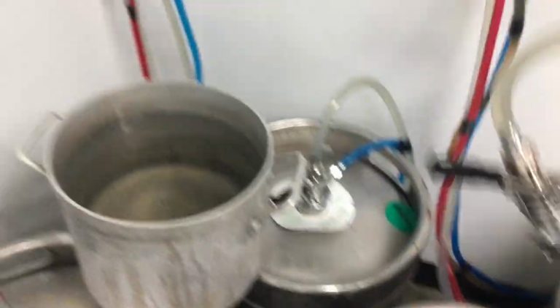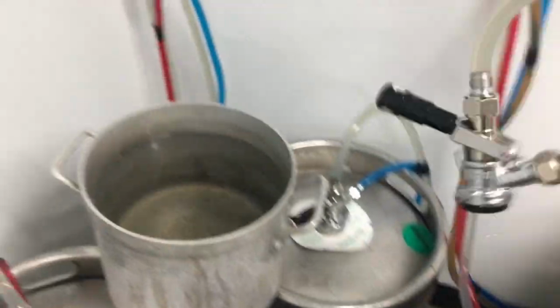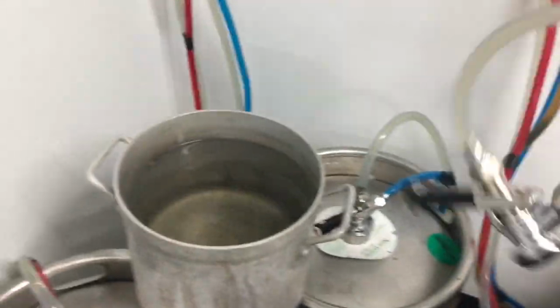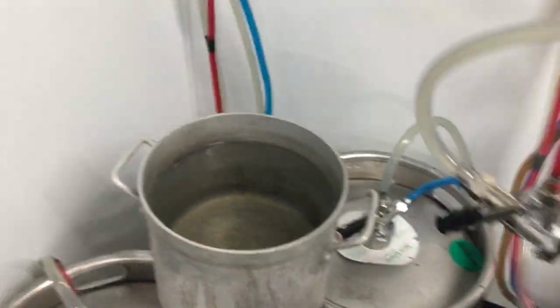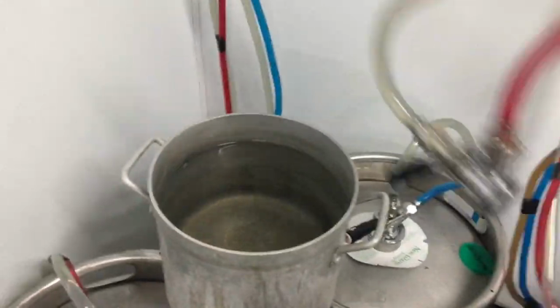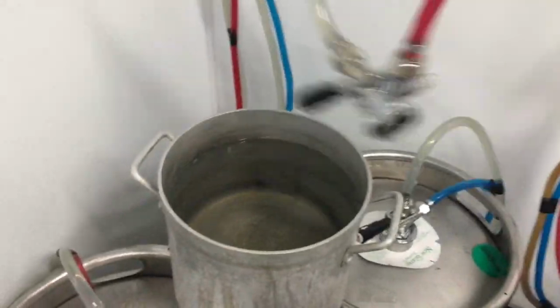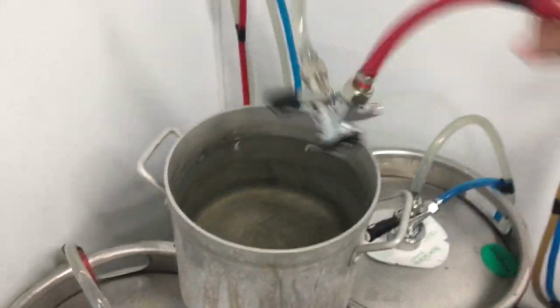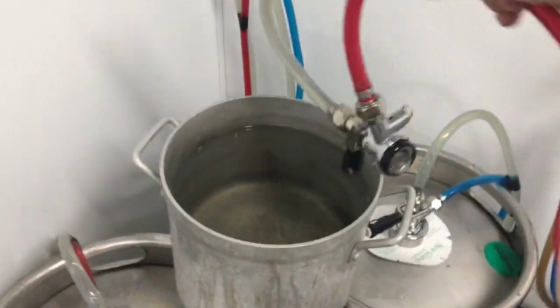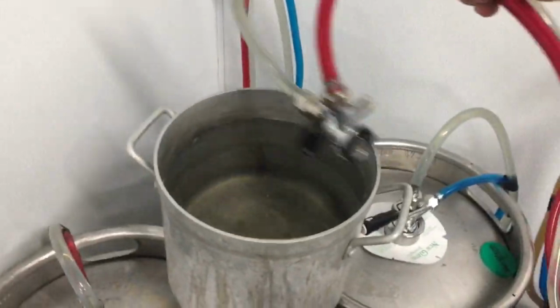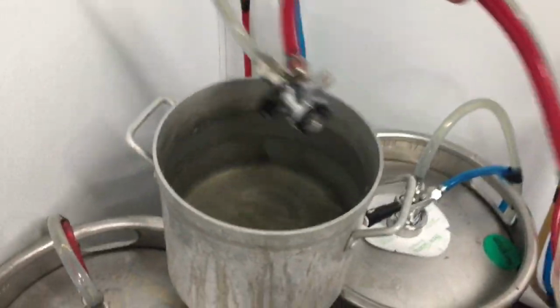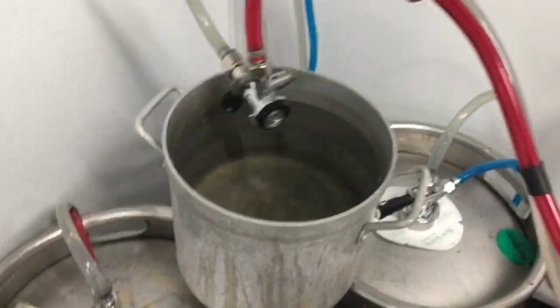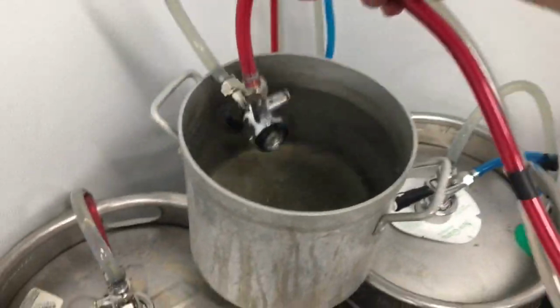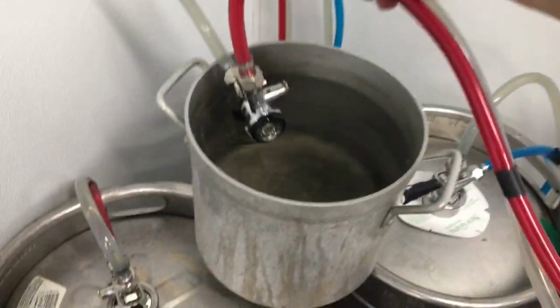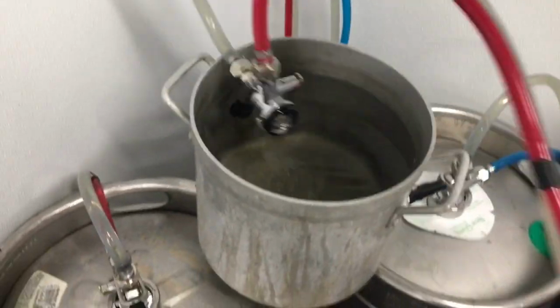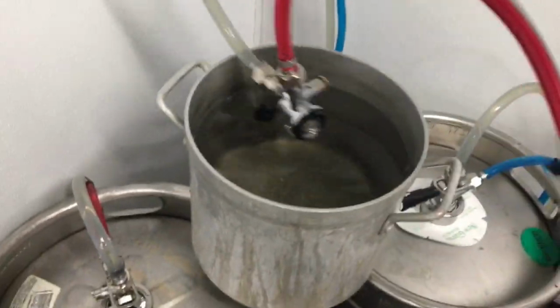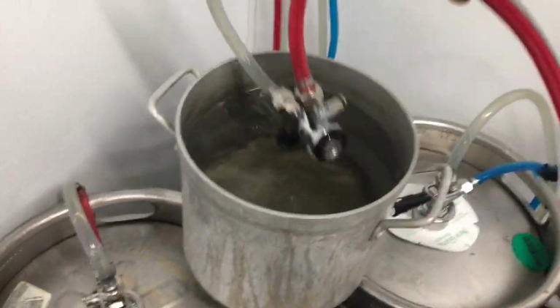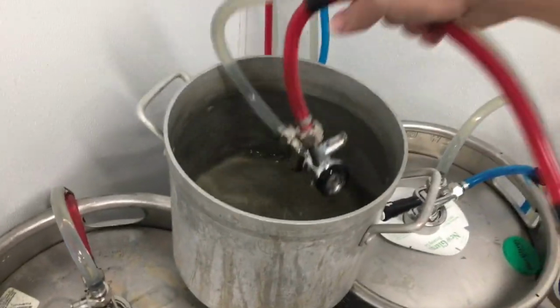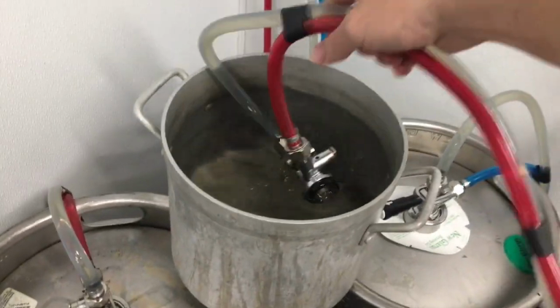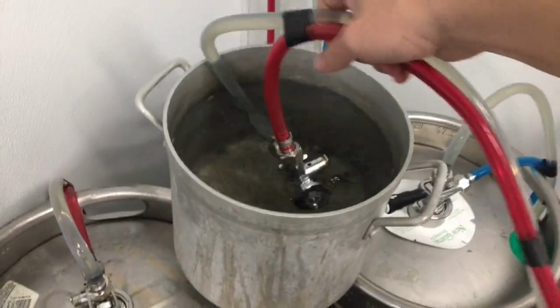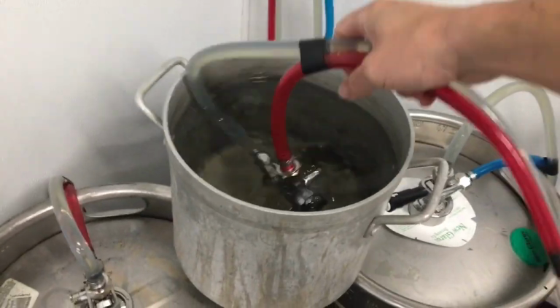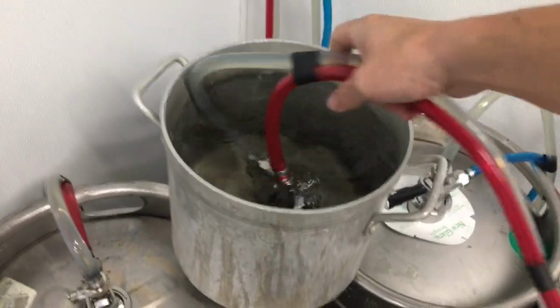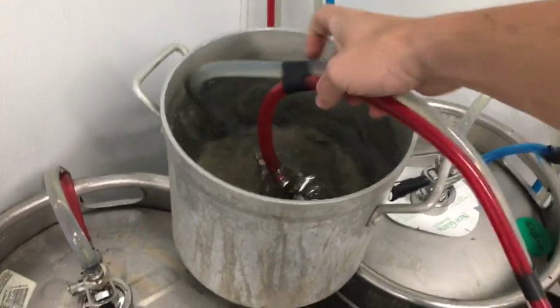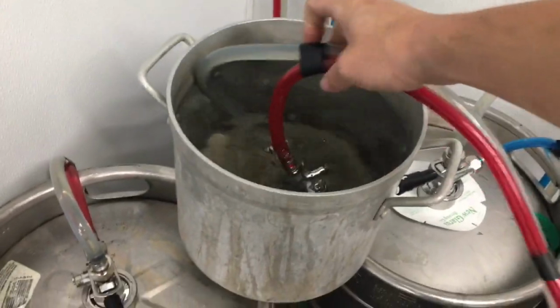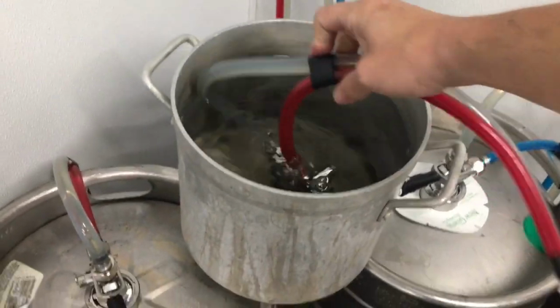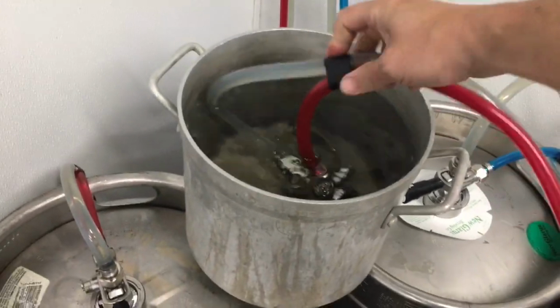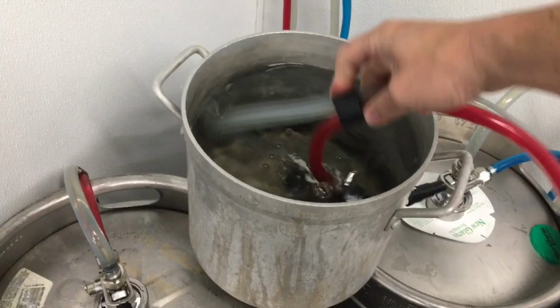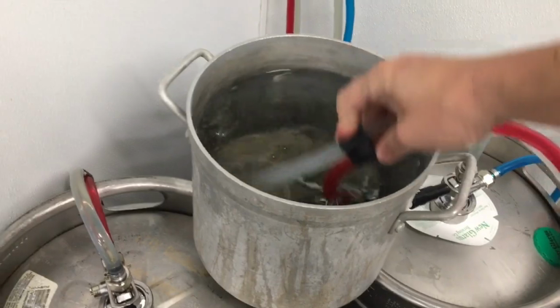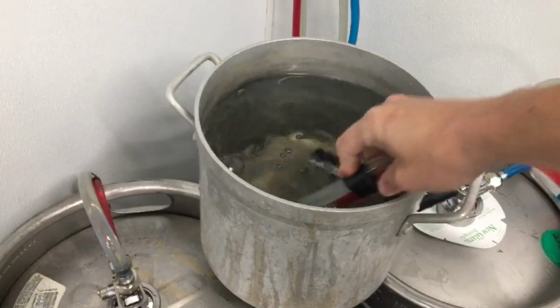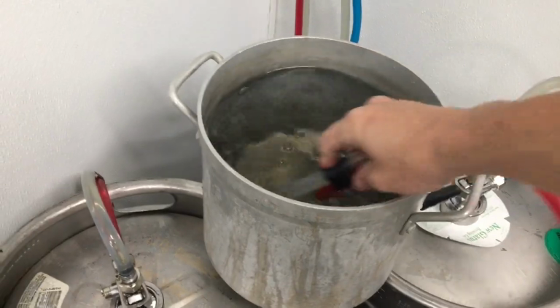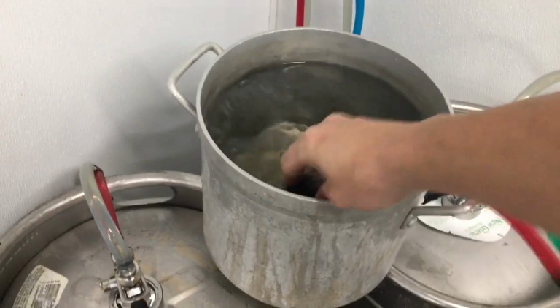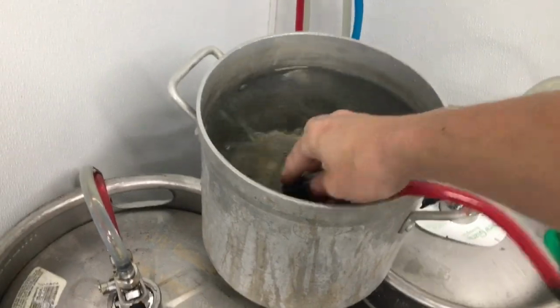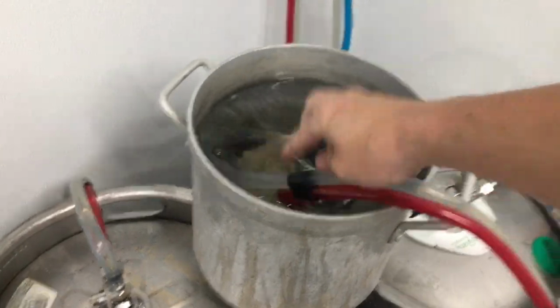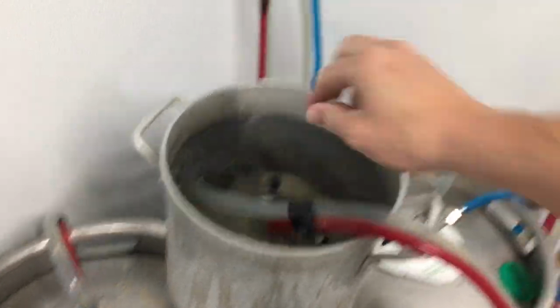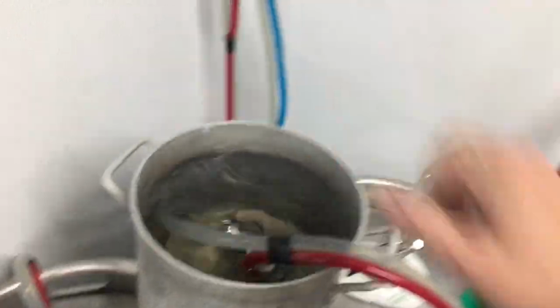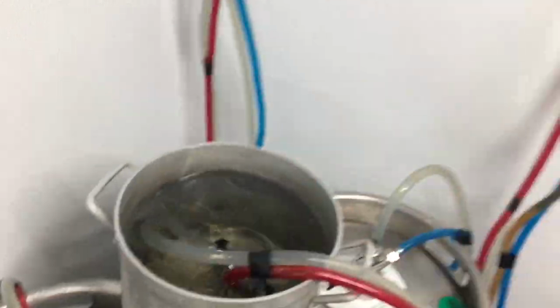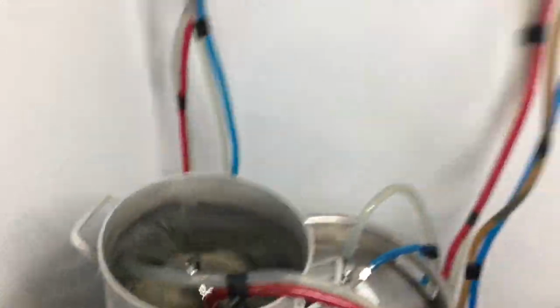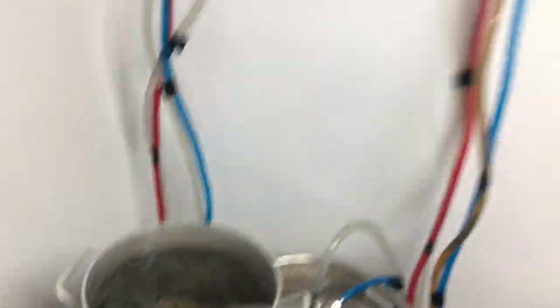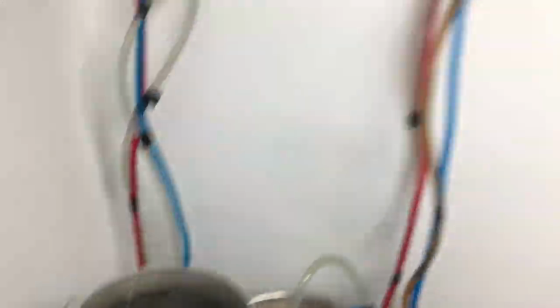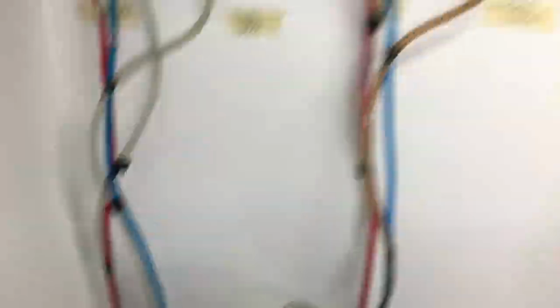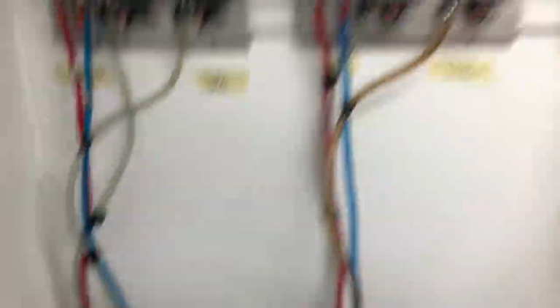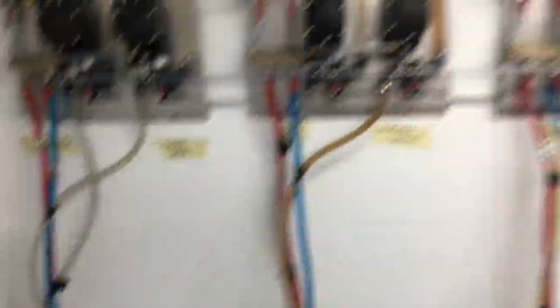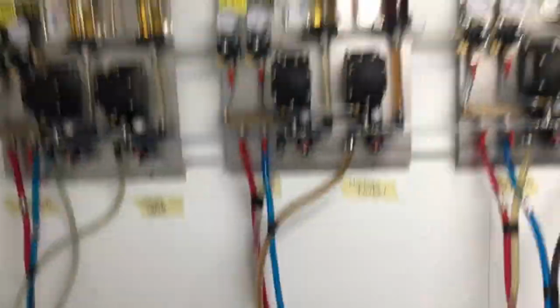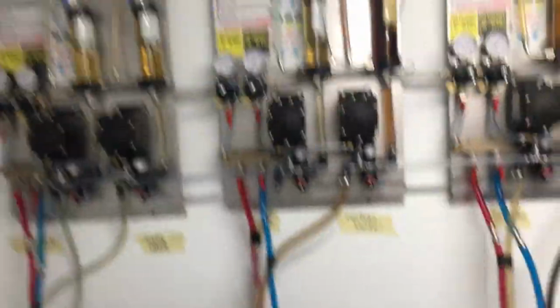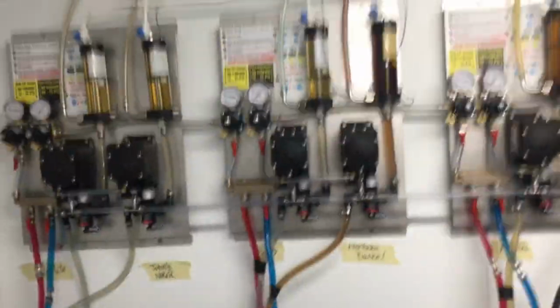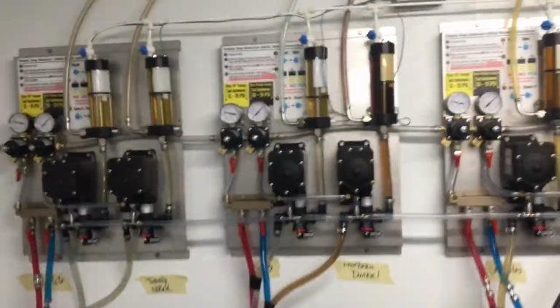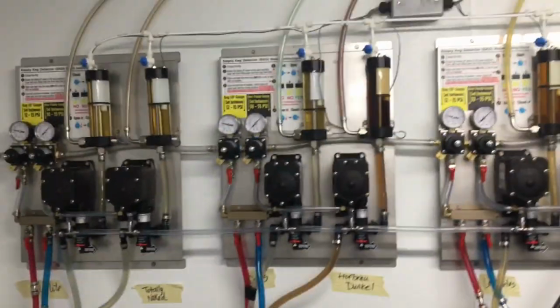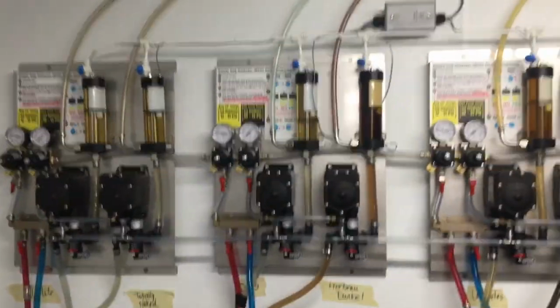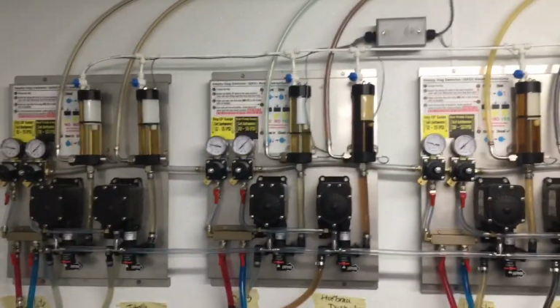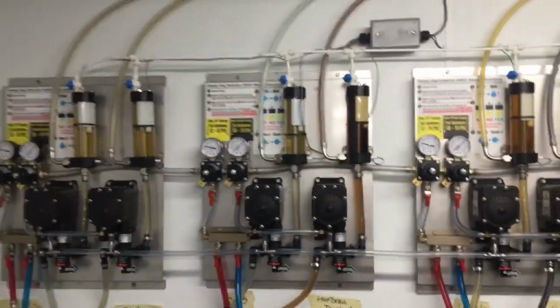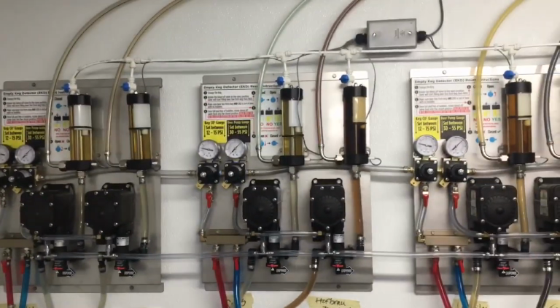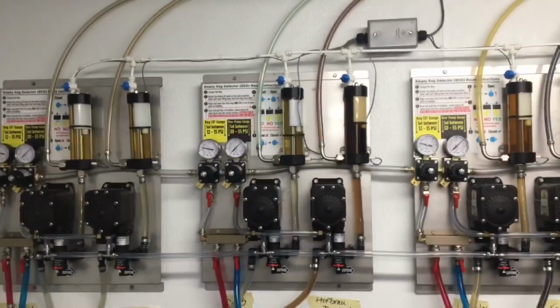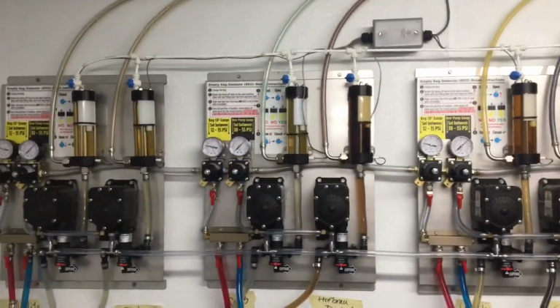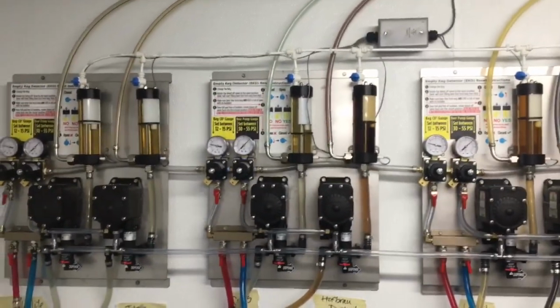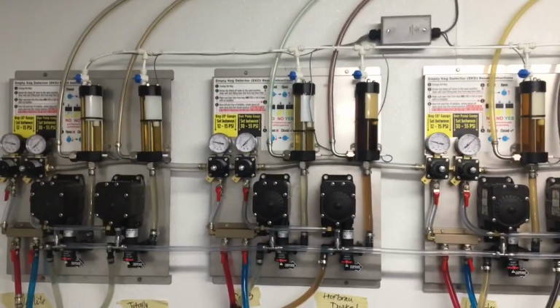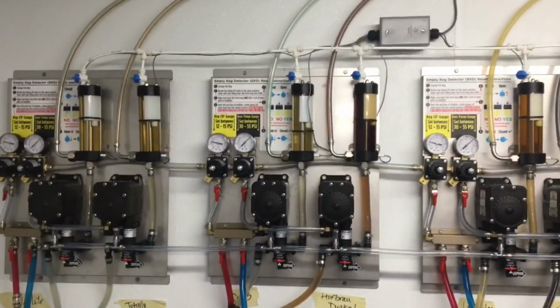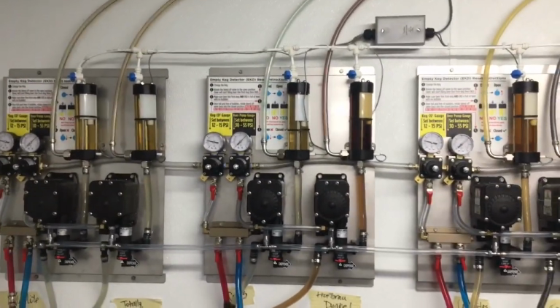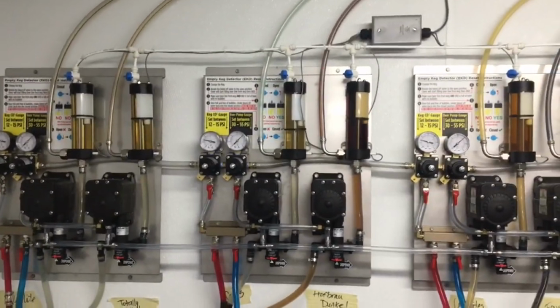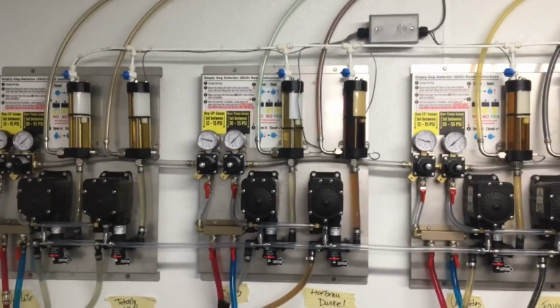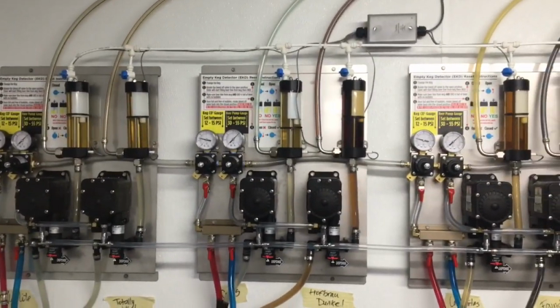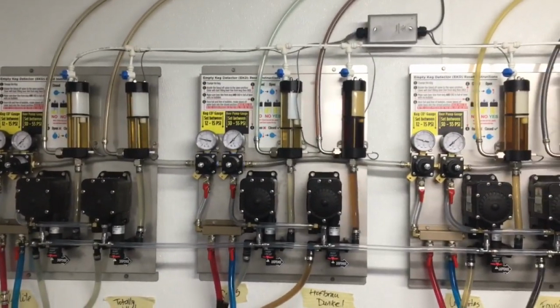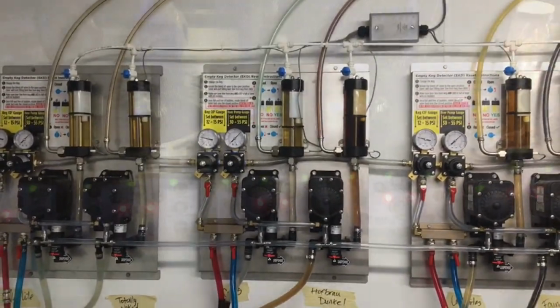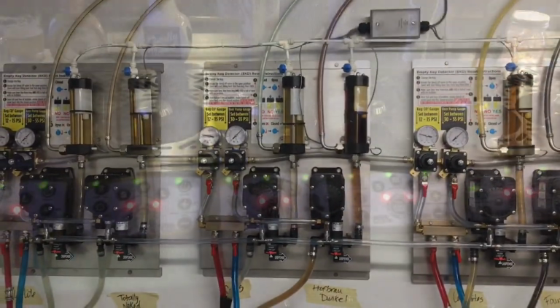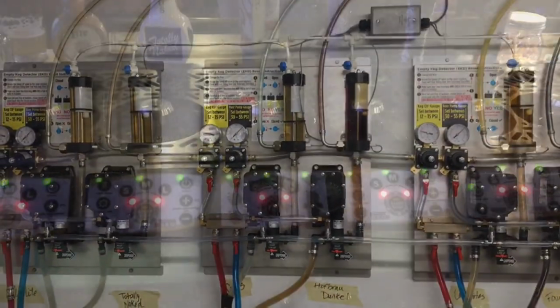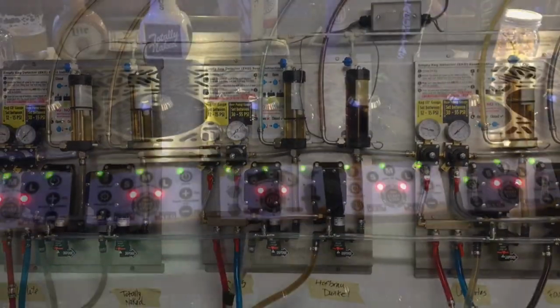Place the keg coupler in a pot or bucket of clean water, then proceed to the dispenser to purge all of the beer out of the line.